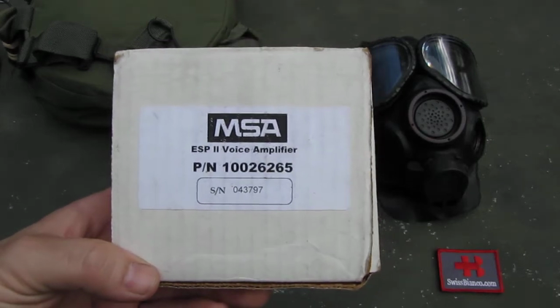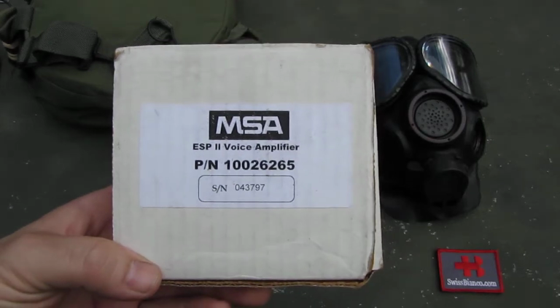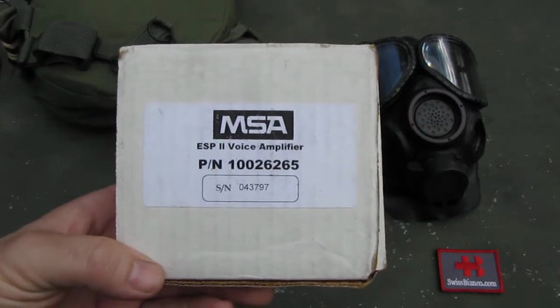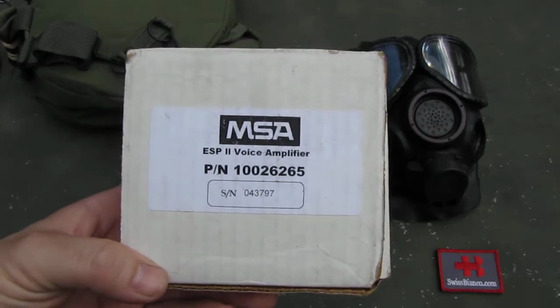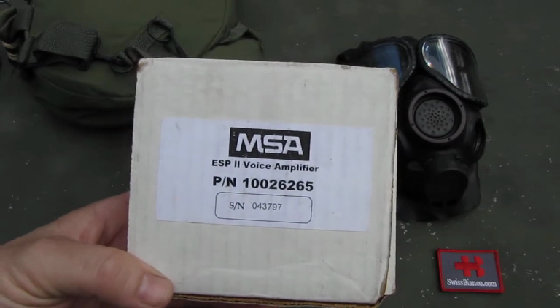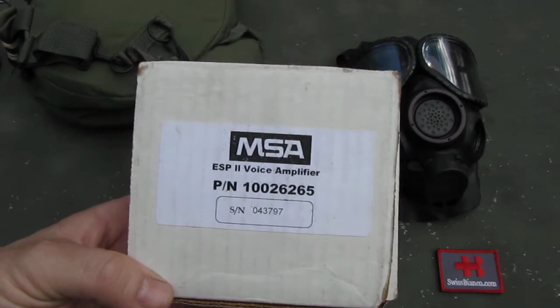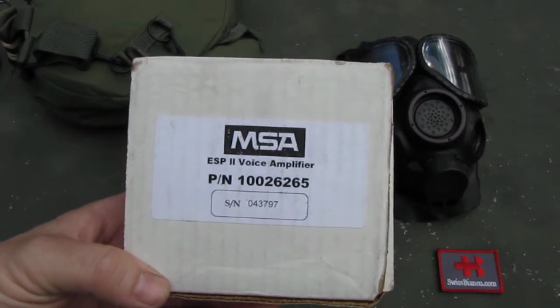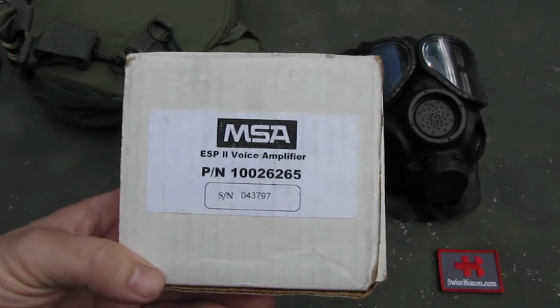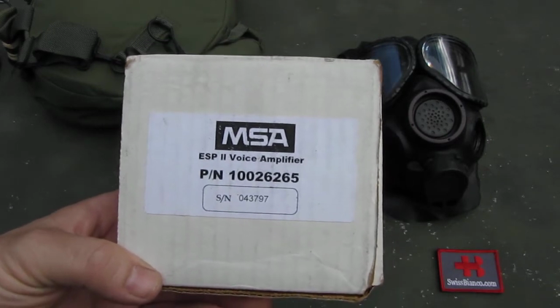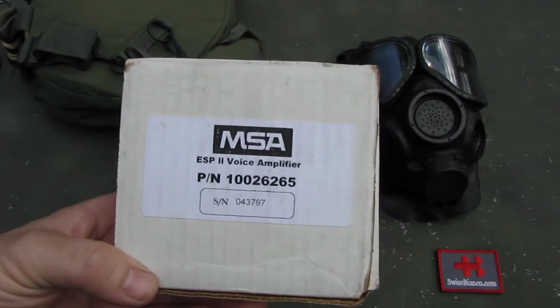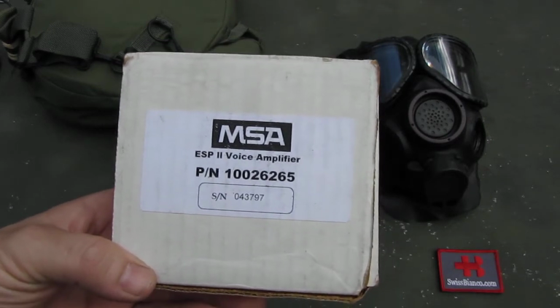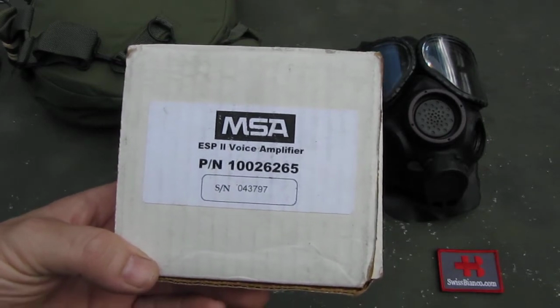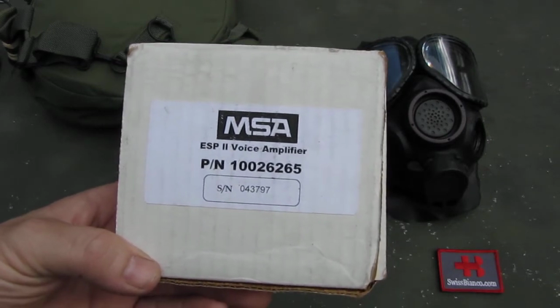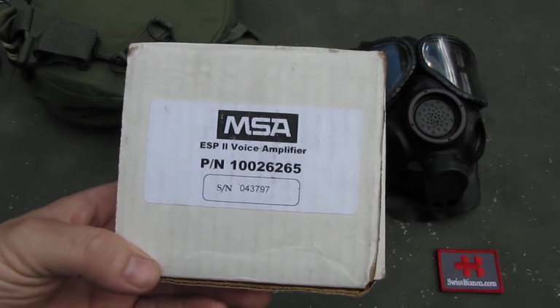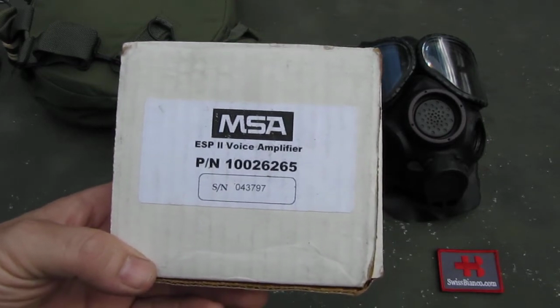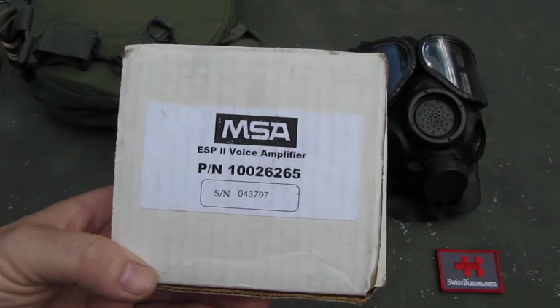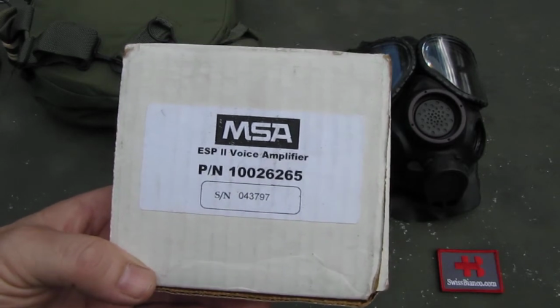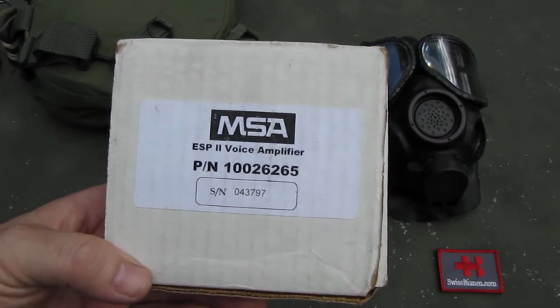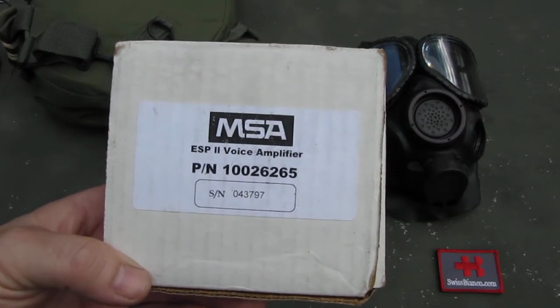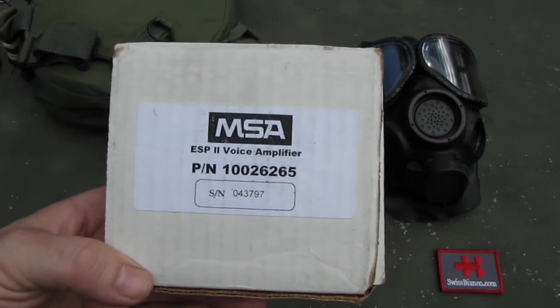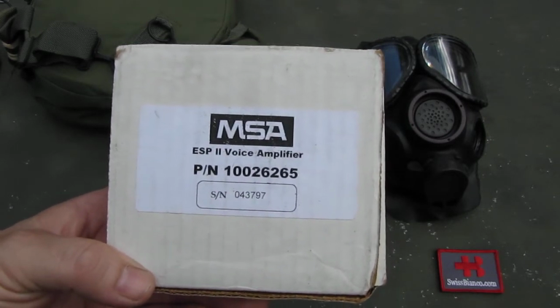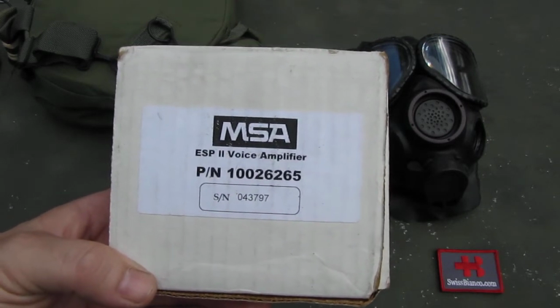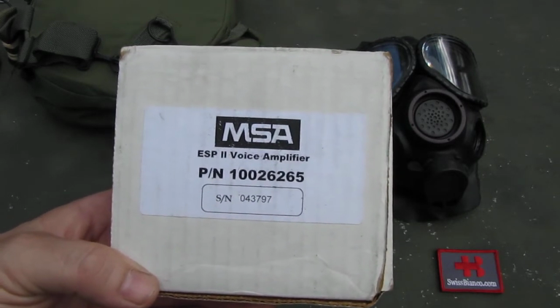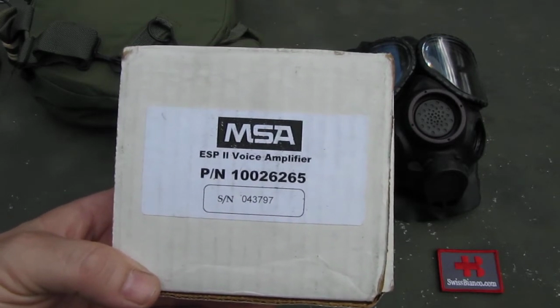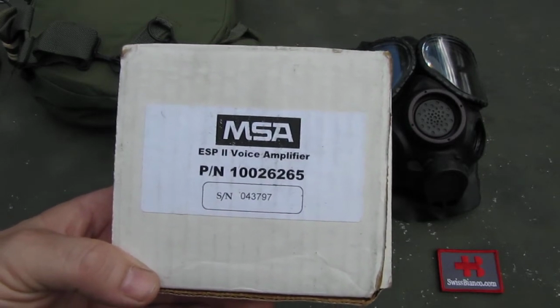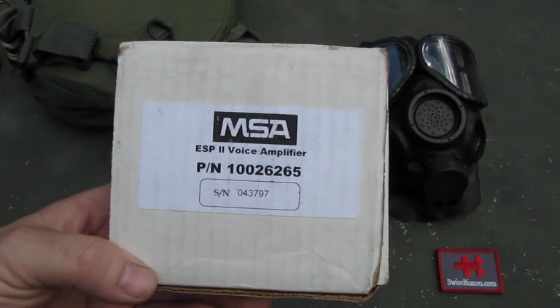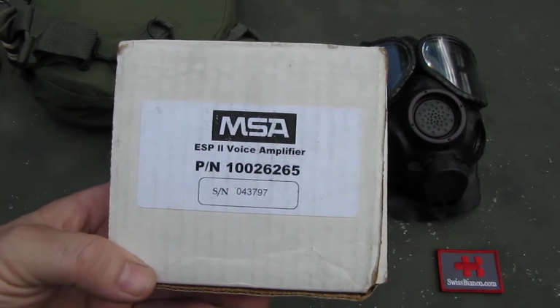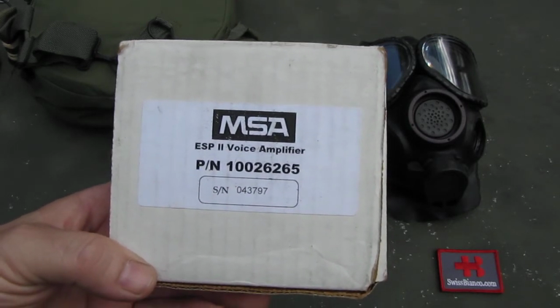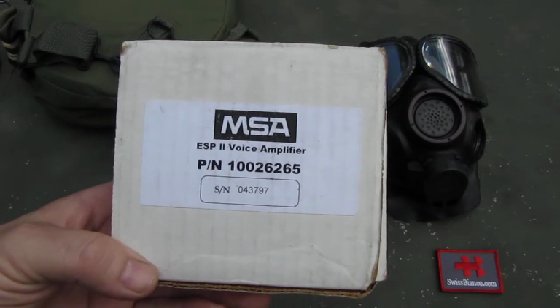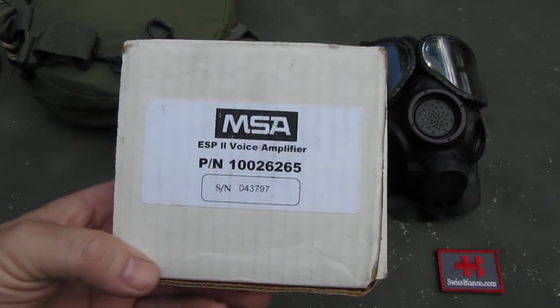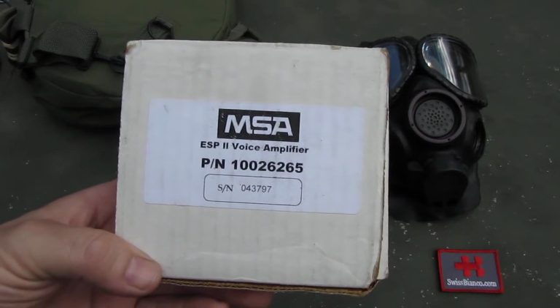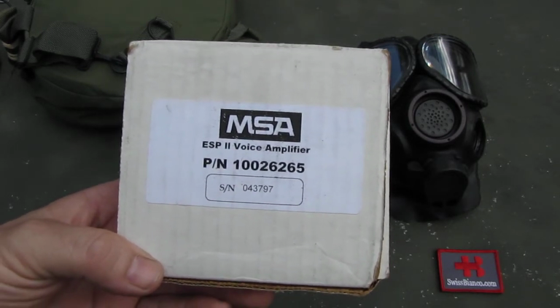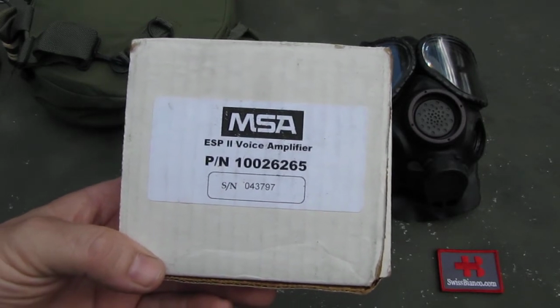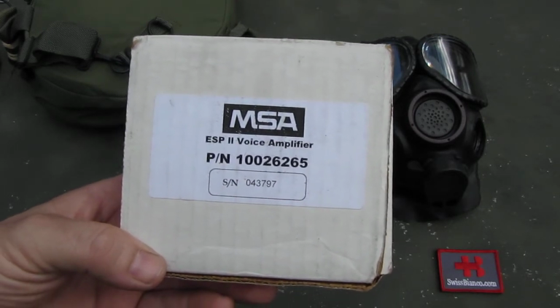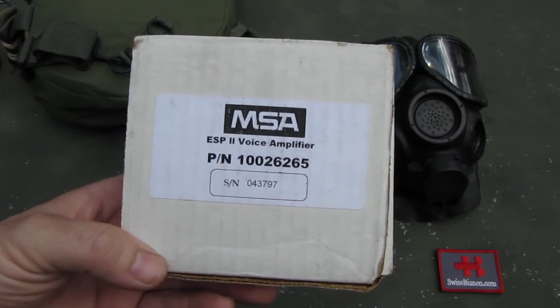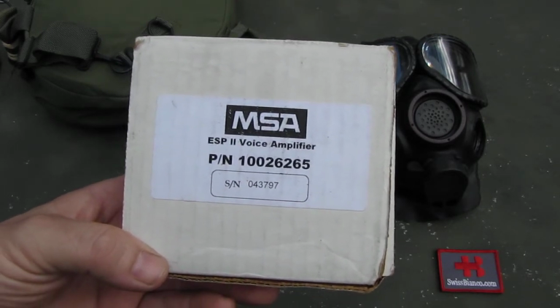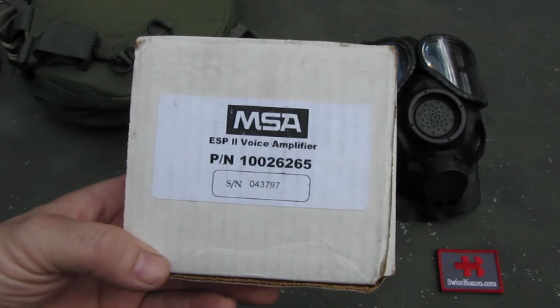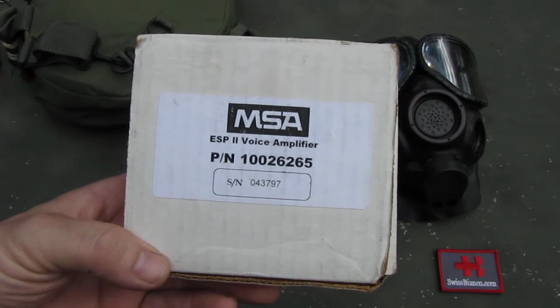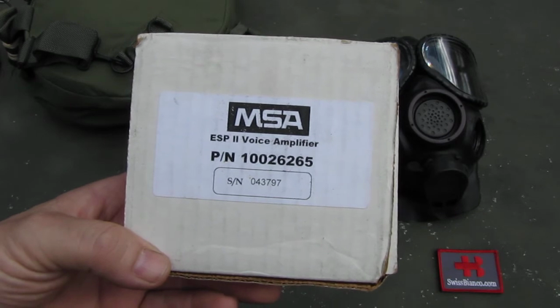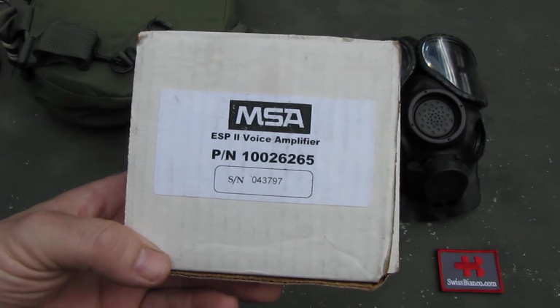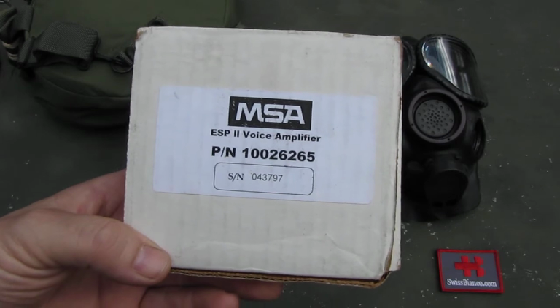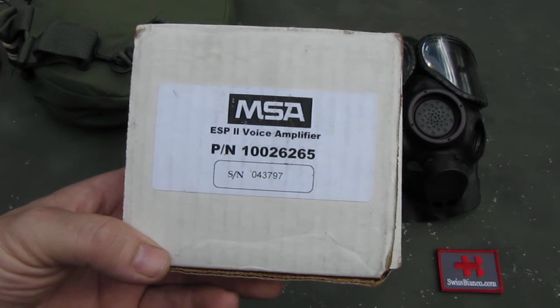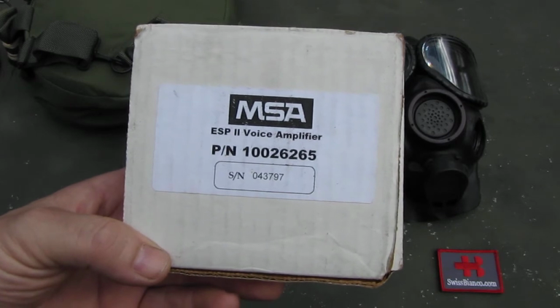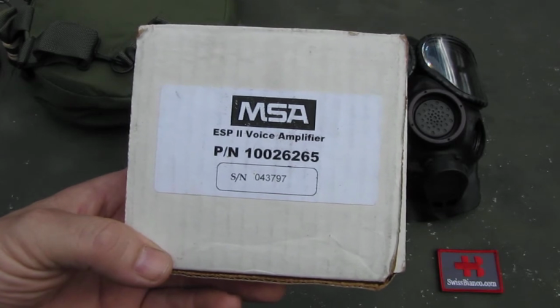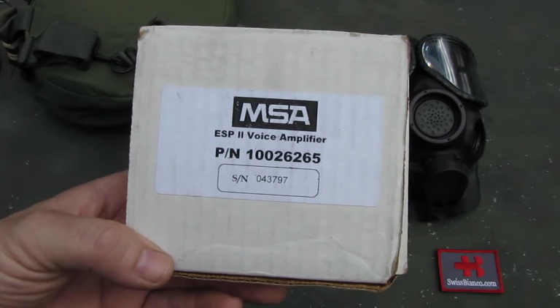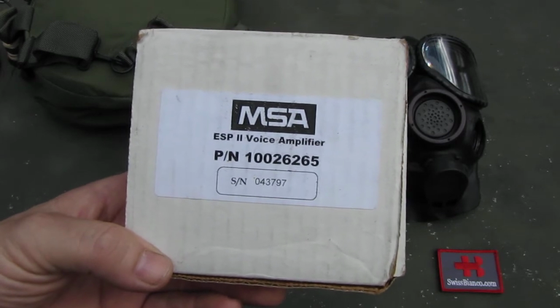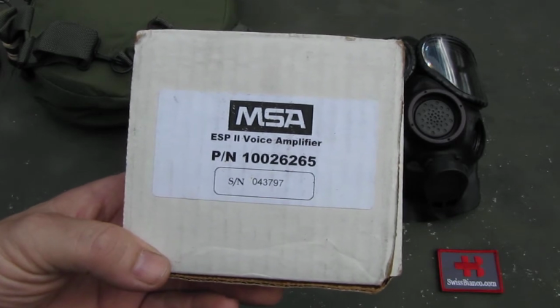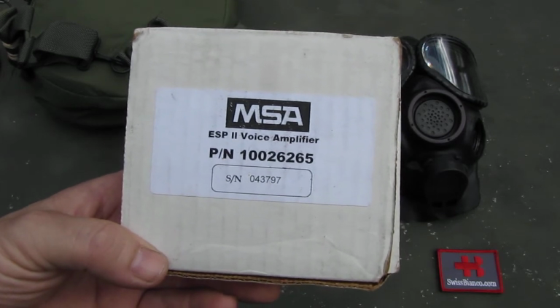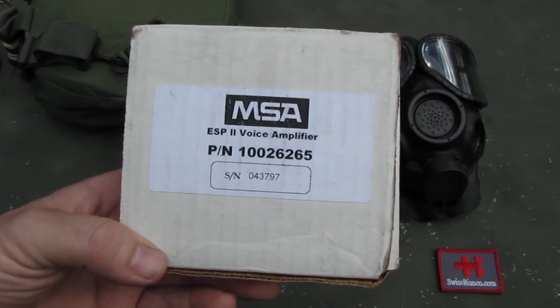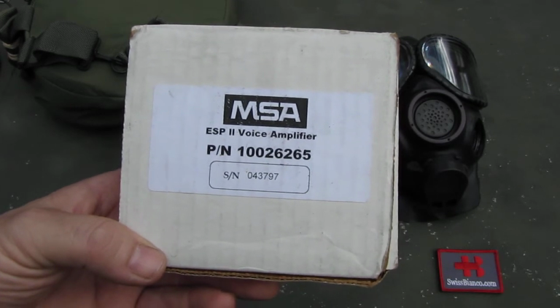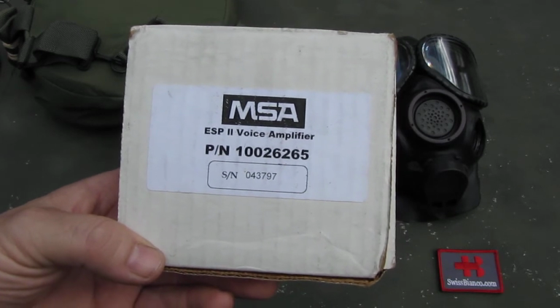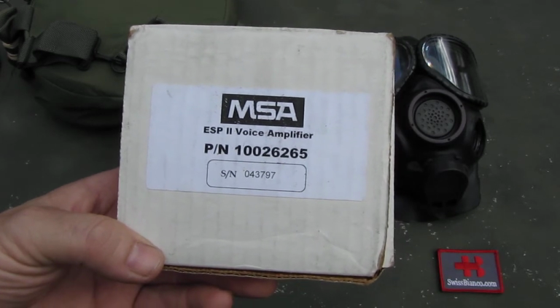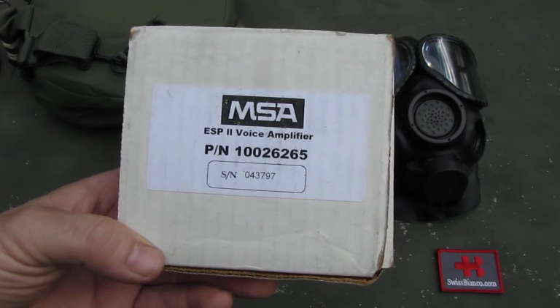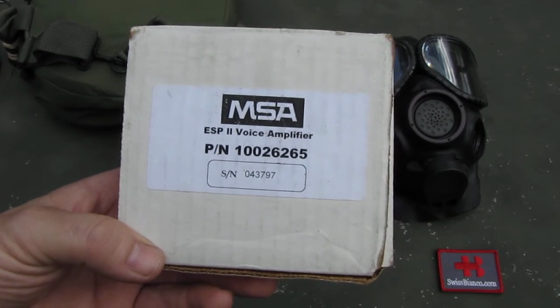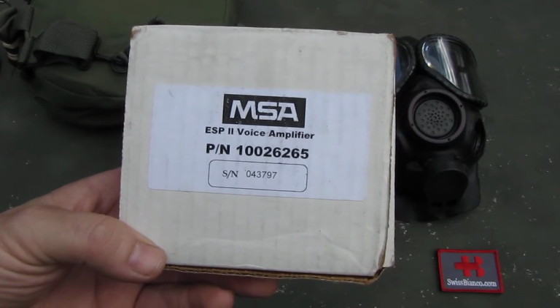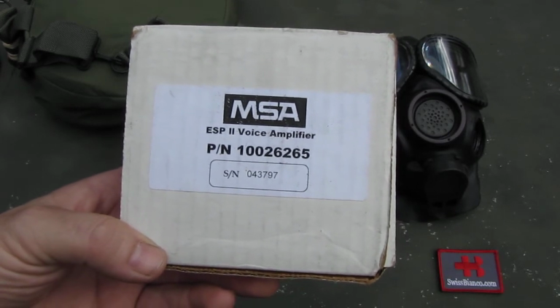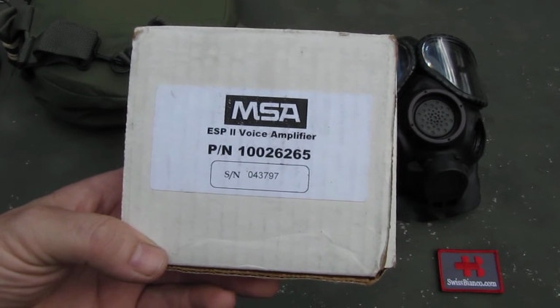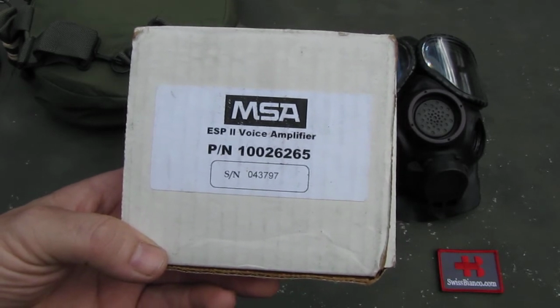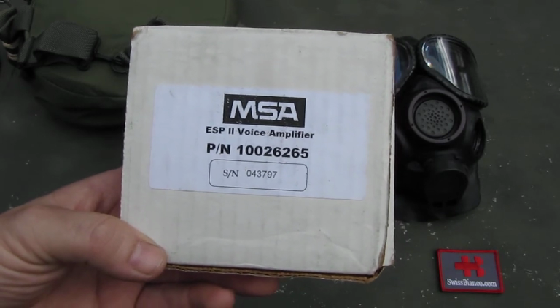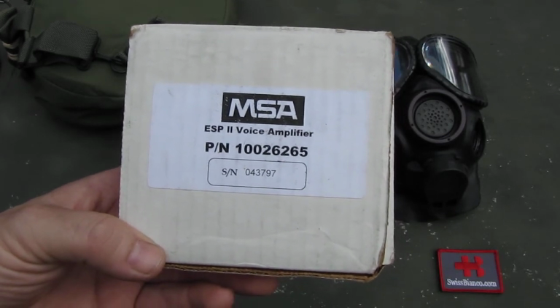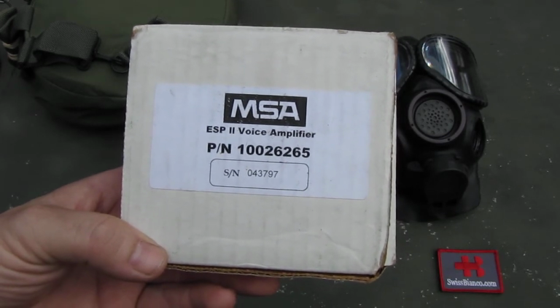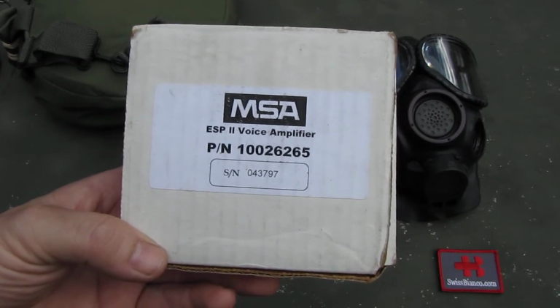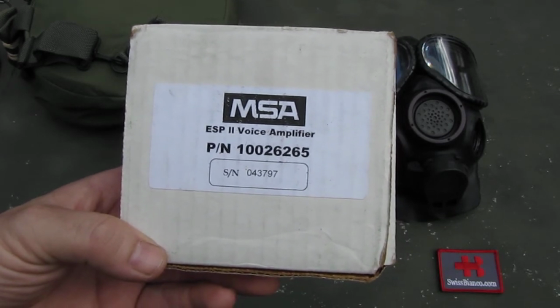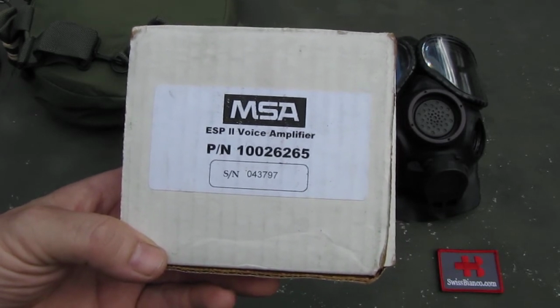Hello, my name is Swiss Bianco. In this video I will talk about the MSA ESP2 voice amplifier.